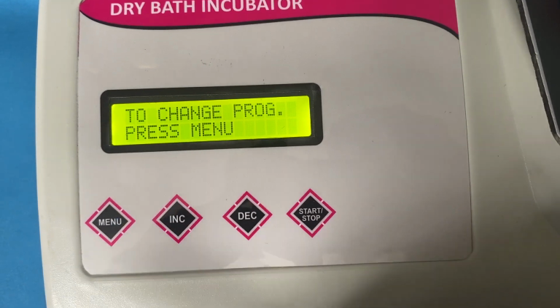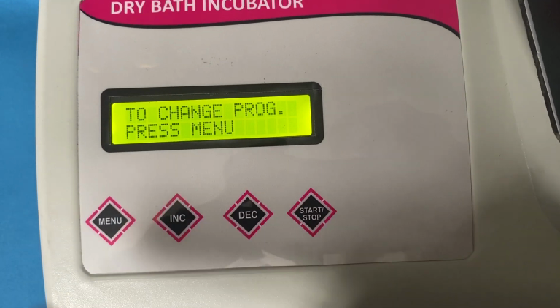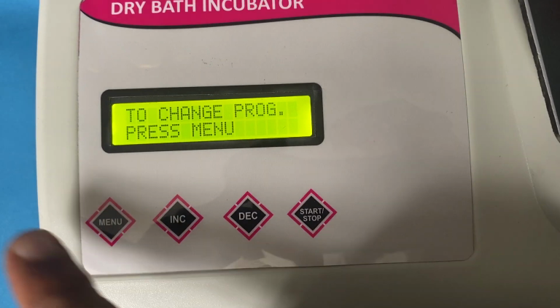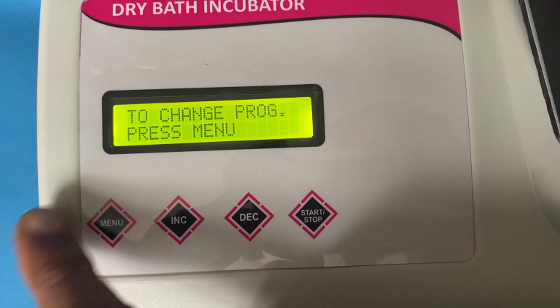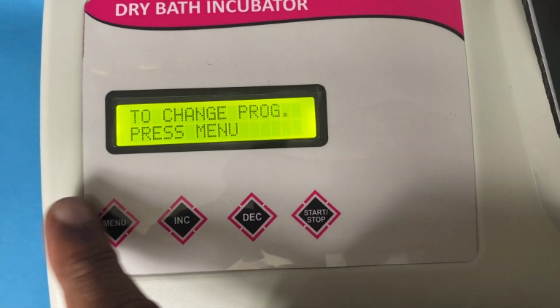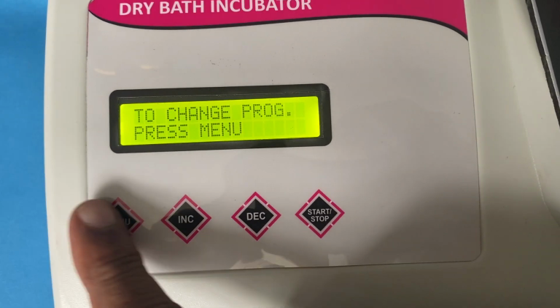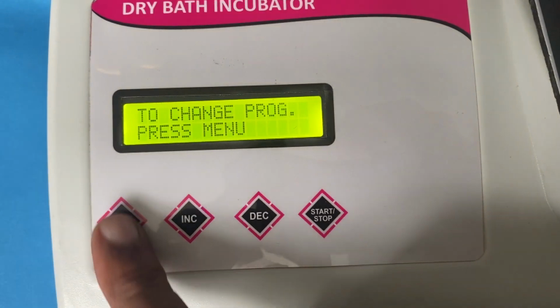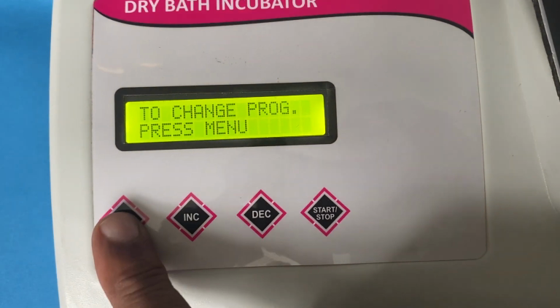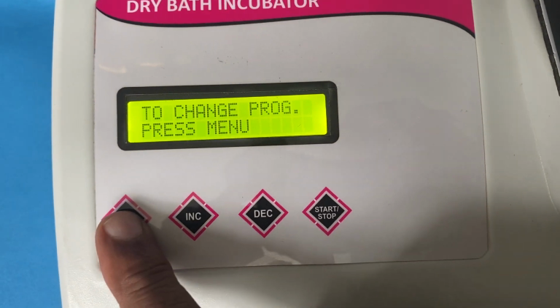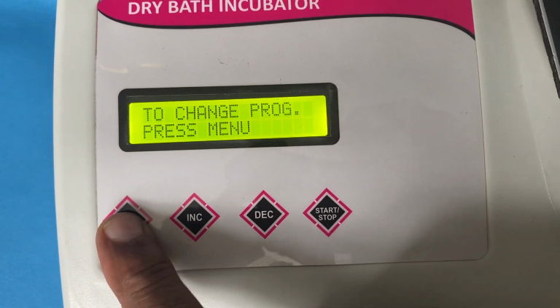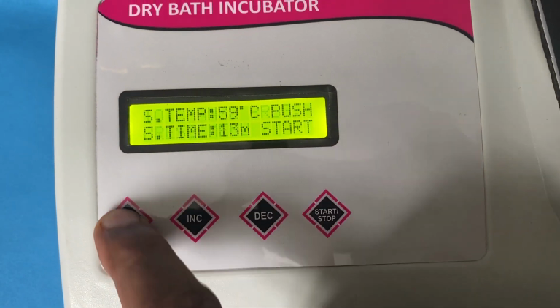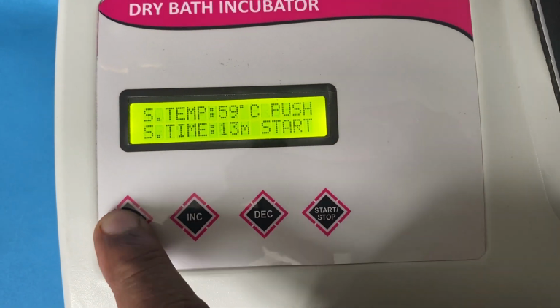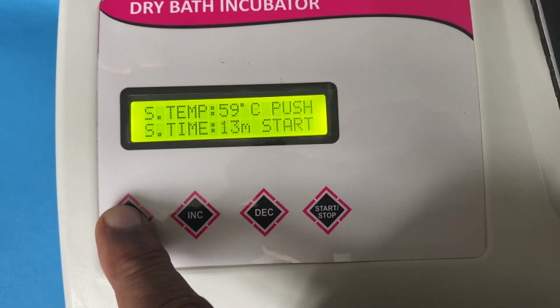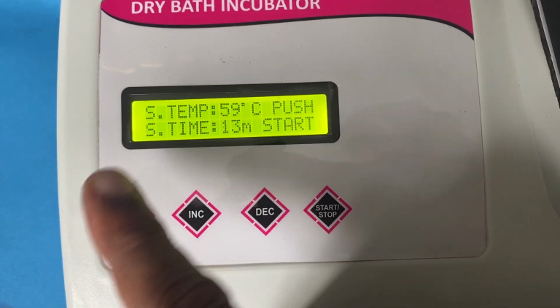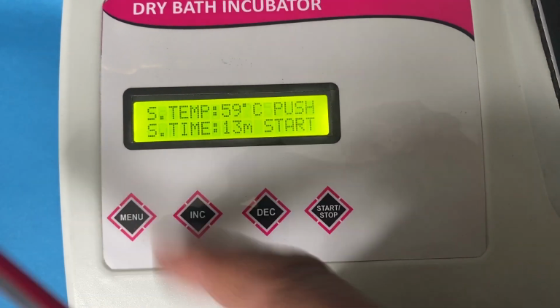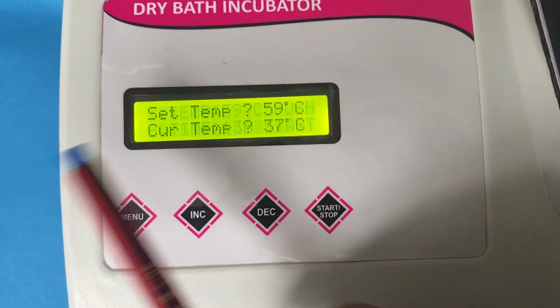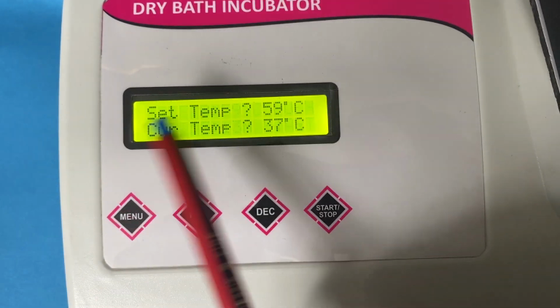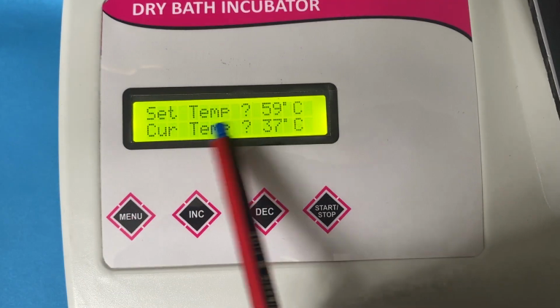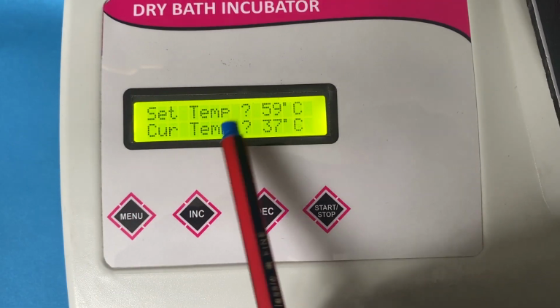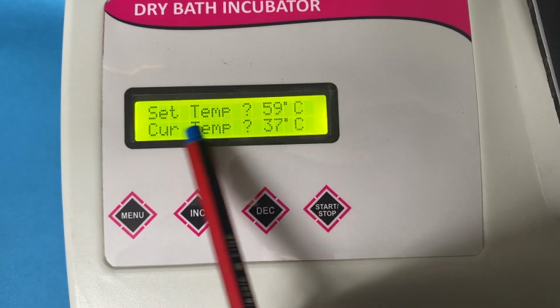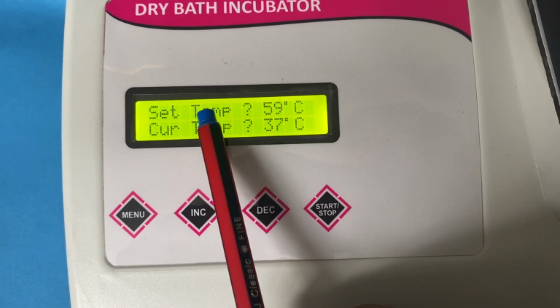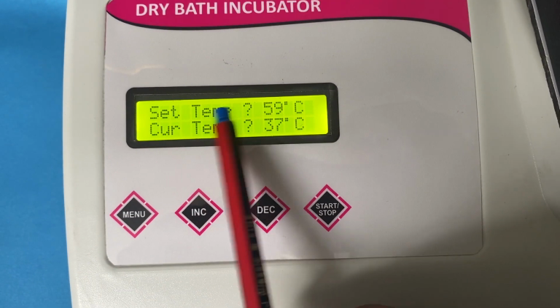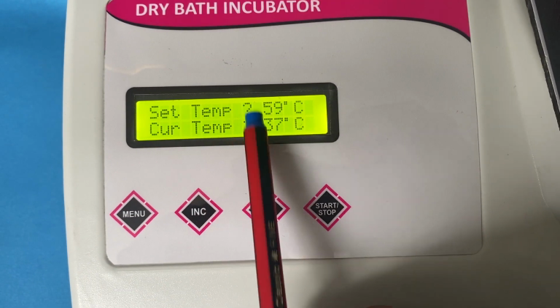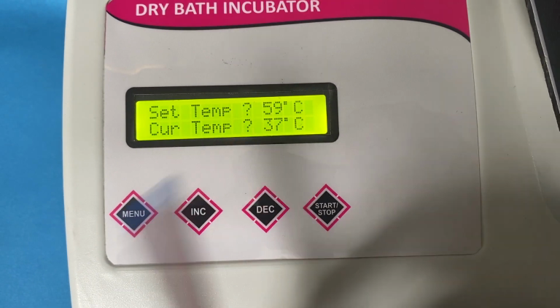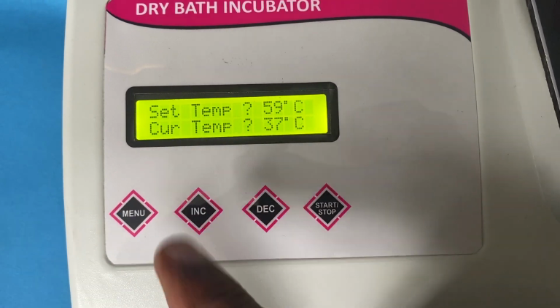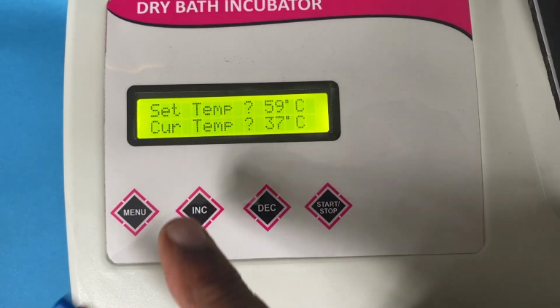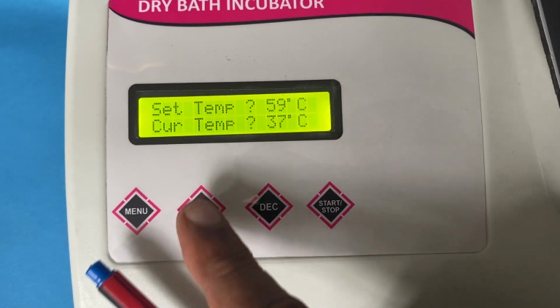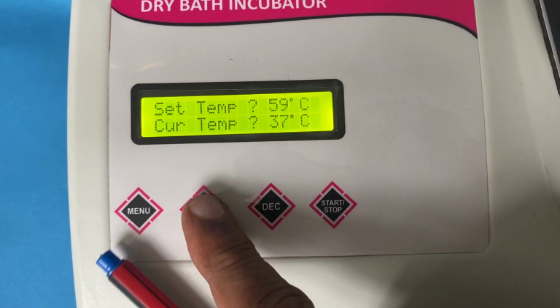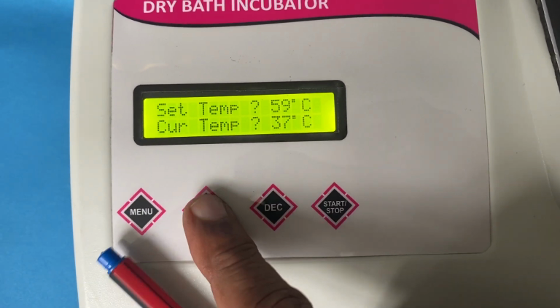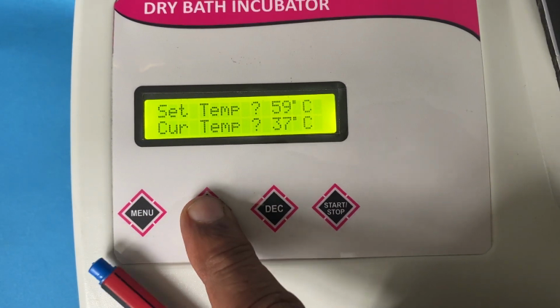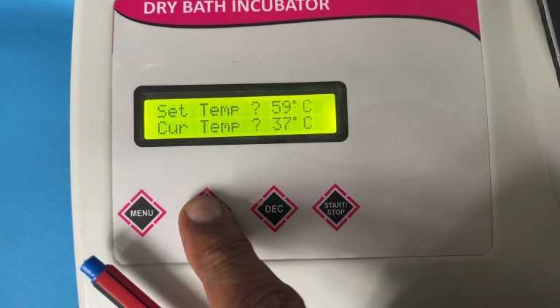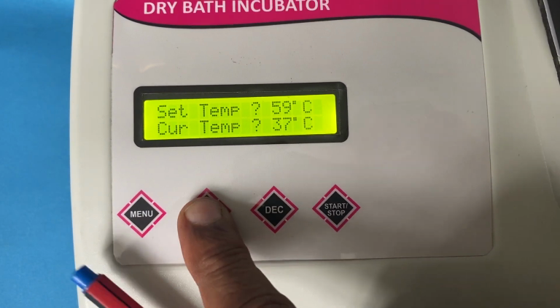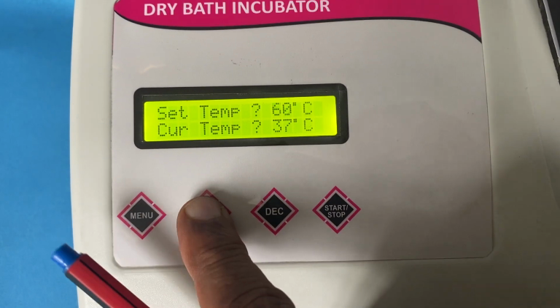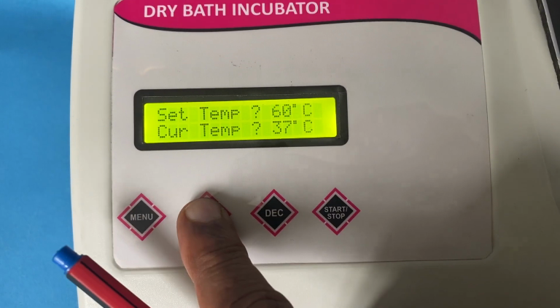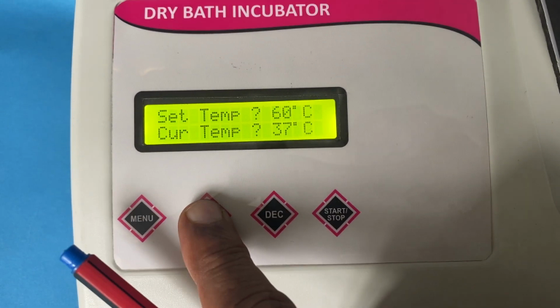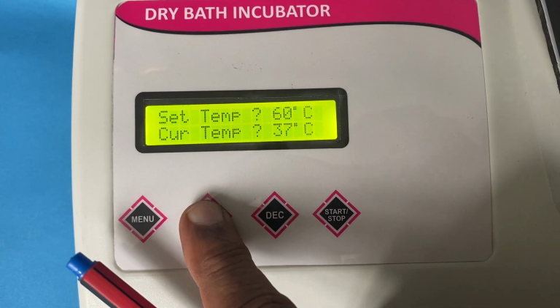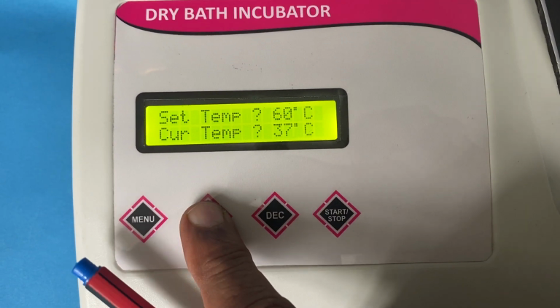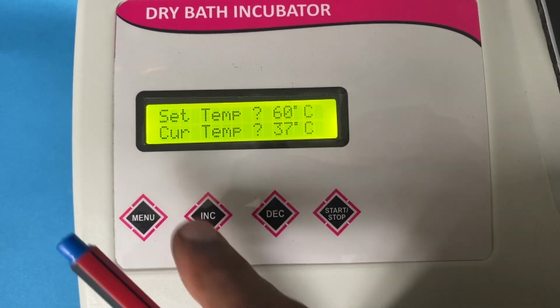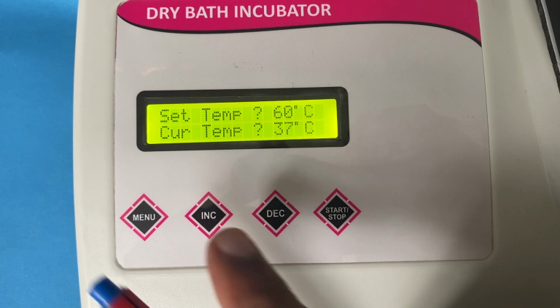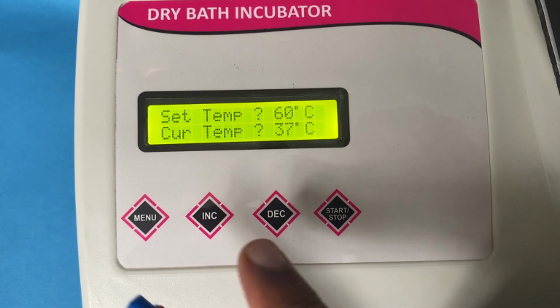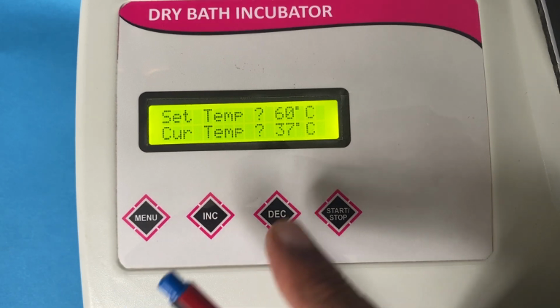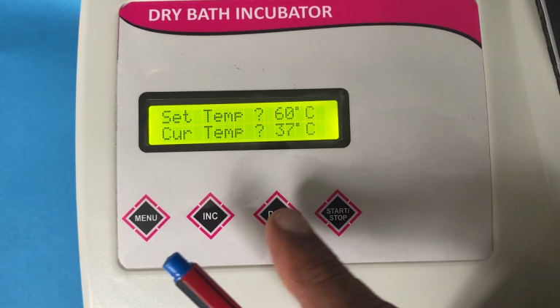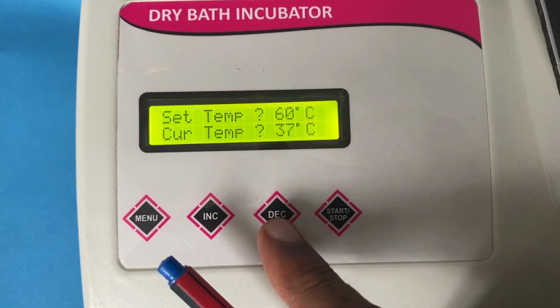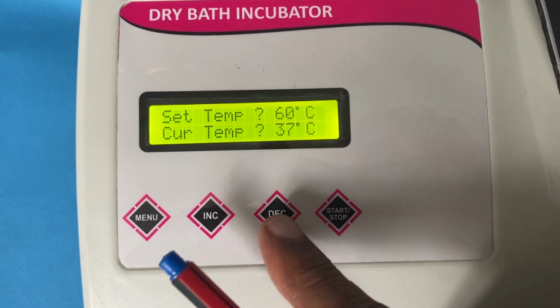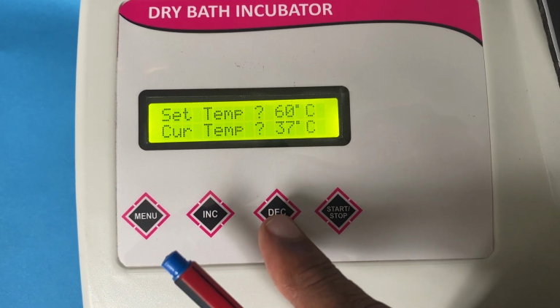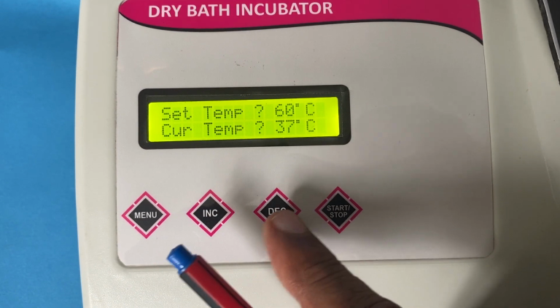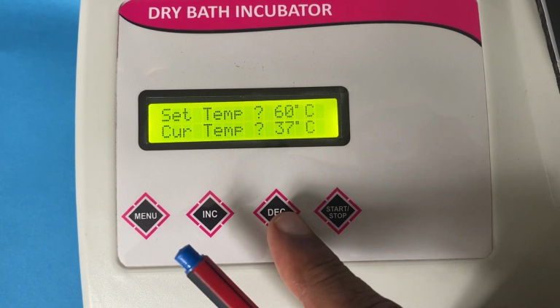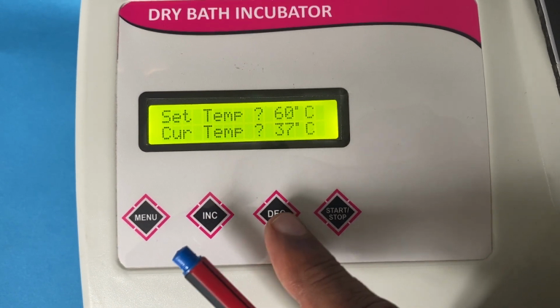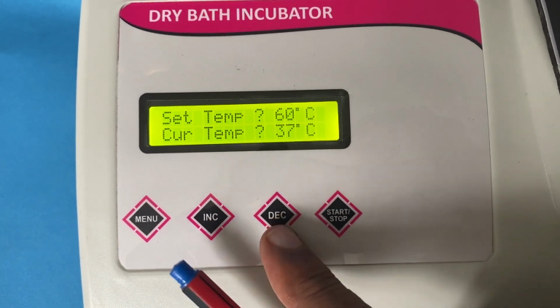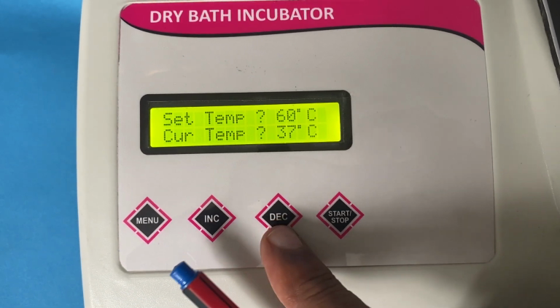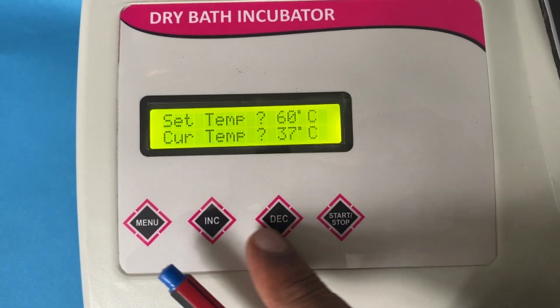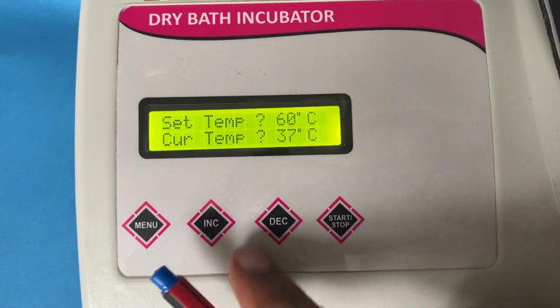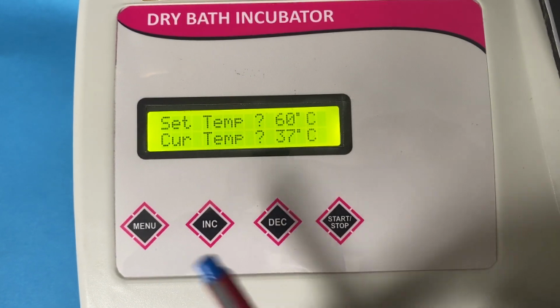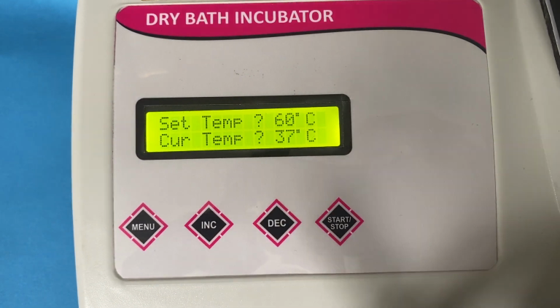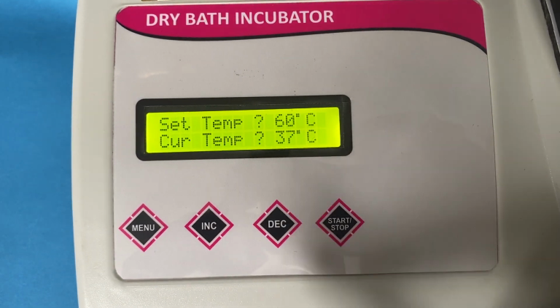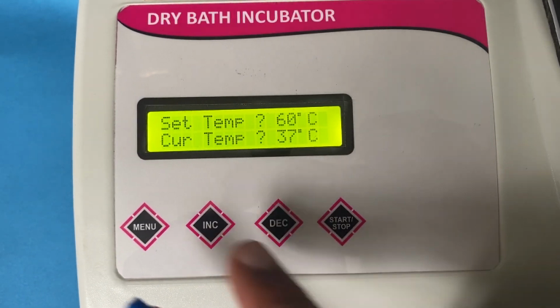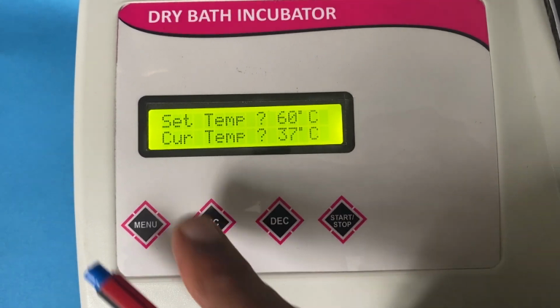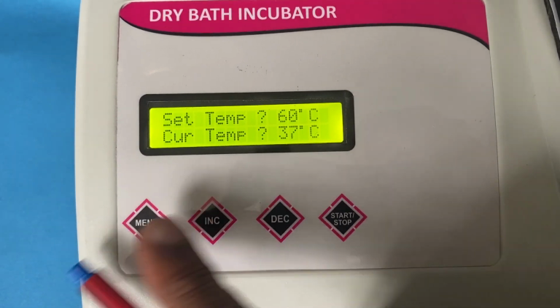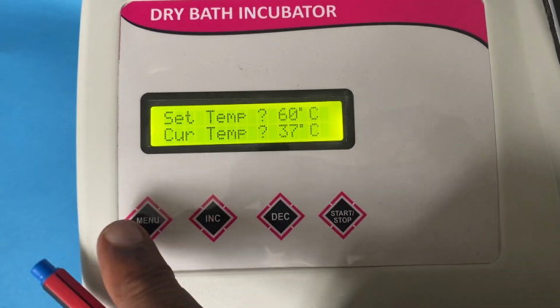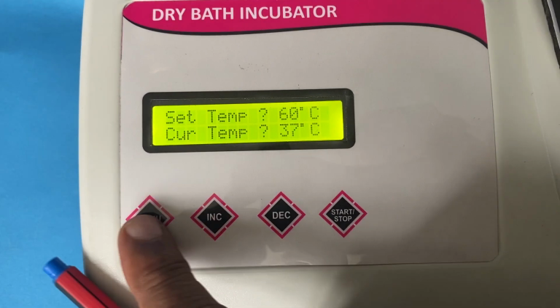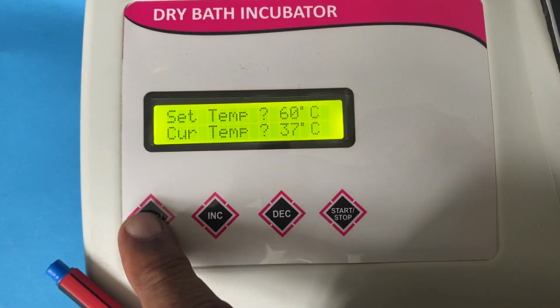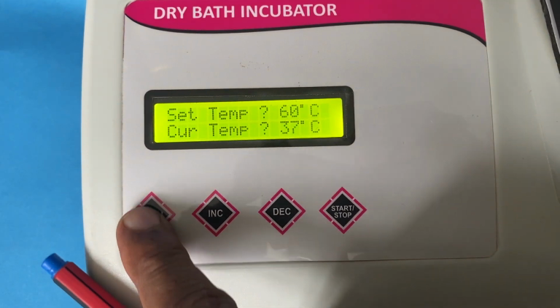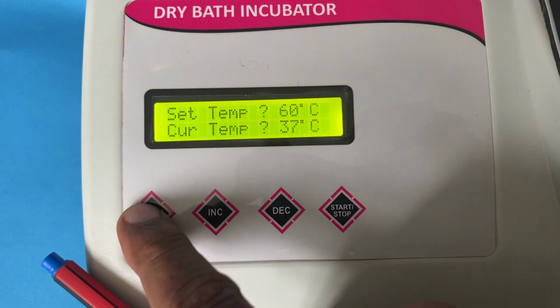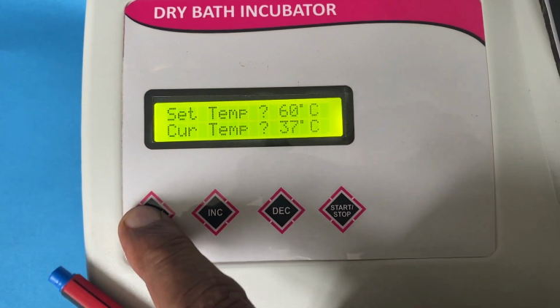If I just push it, it says 59 degrees. I can increase it to 60 degrees, decrease it, and I can set it.